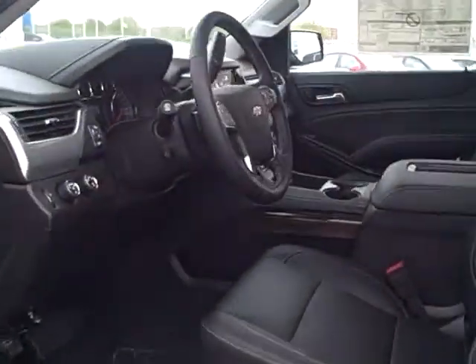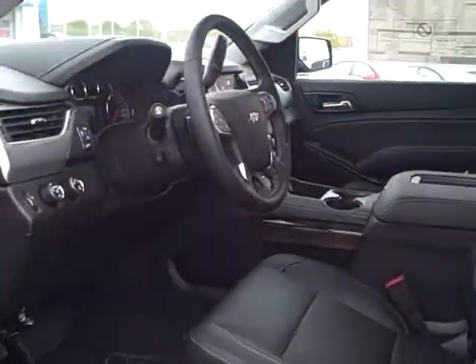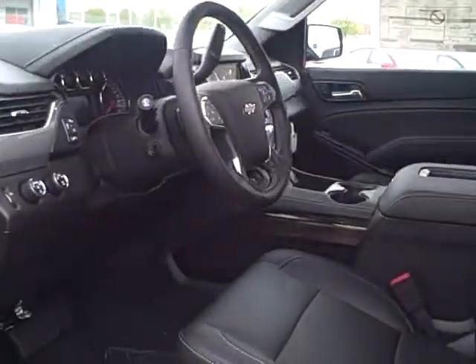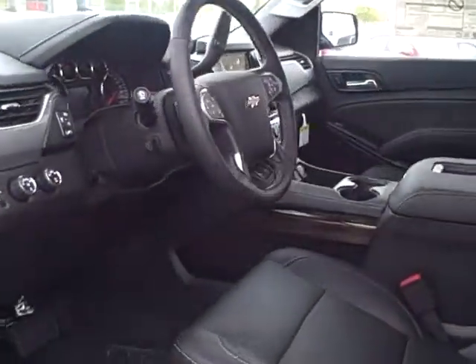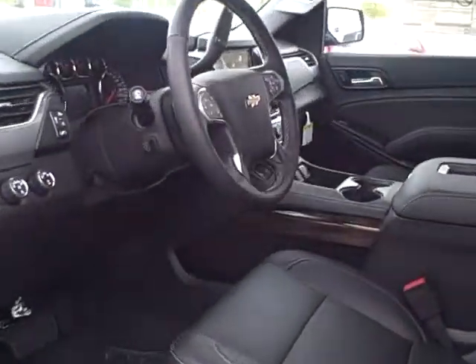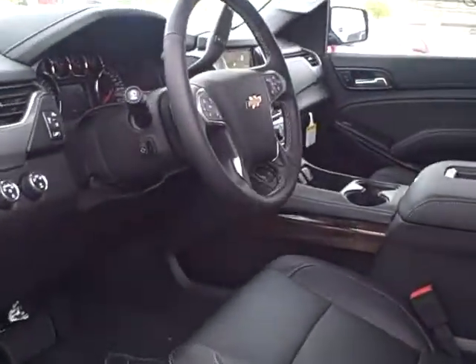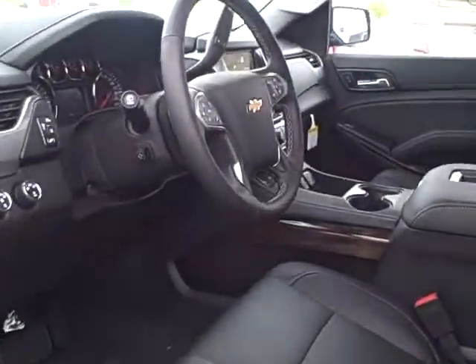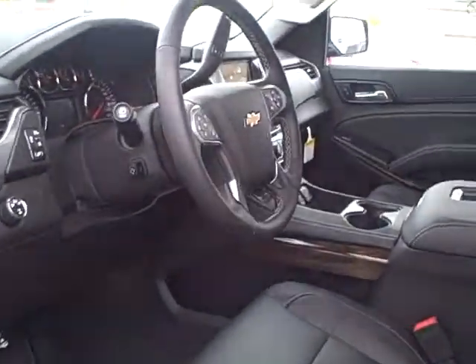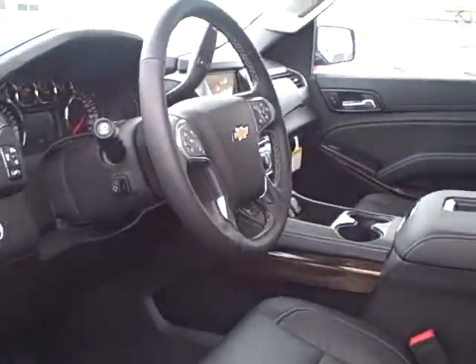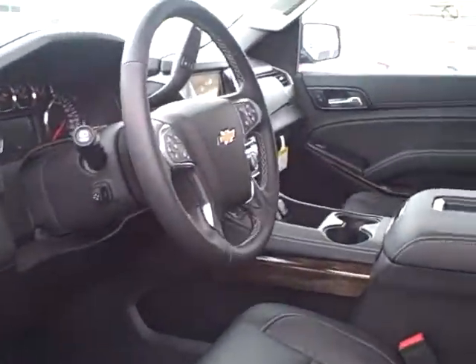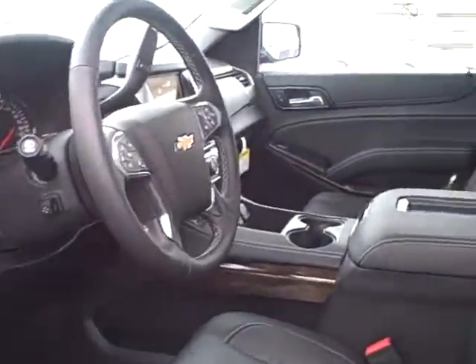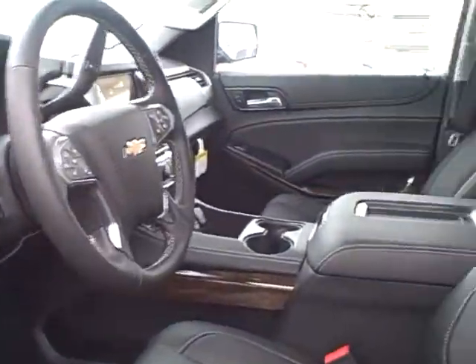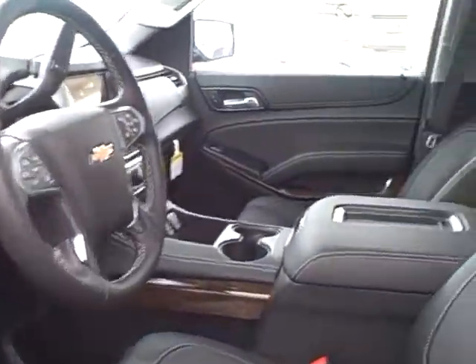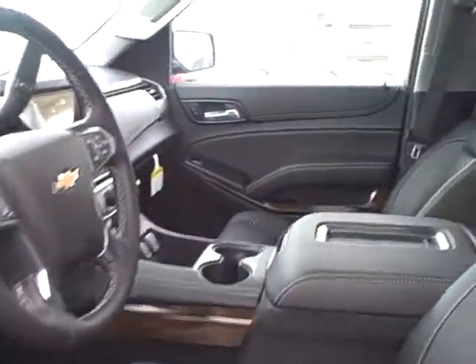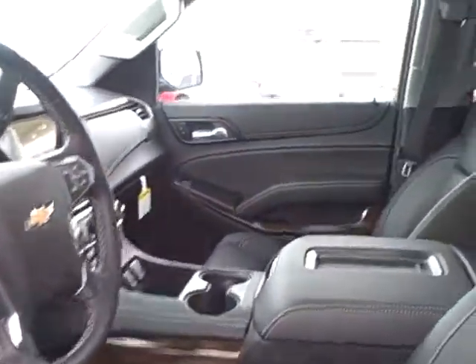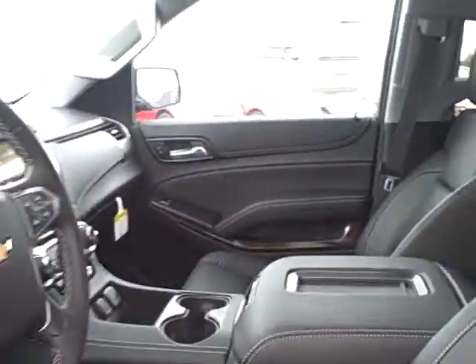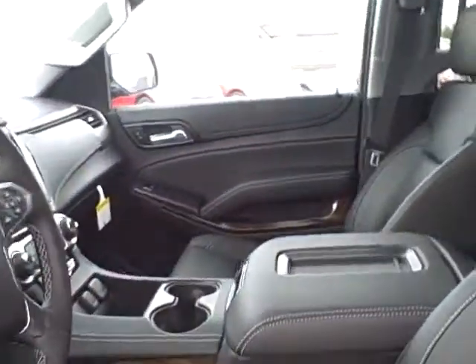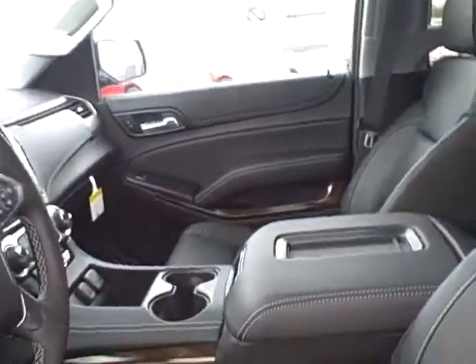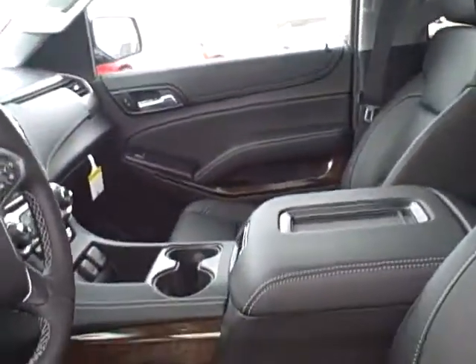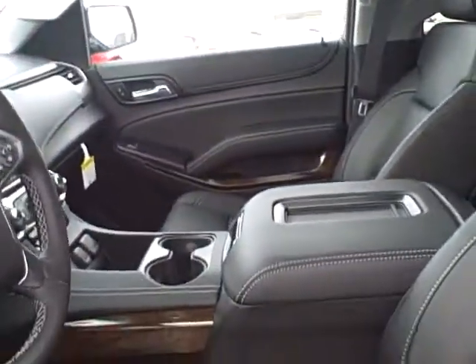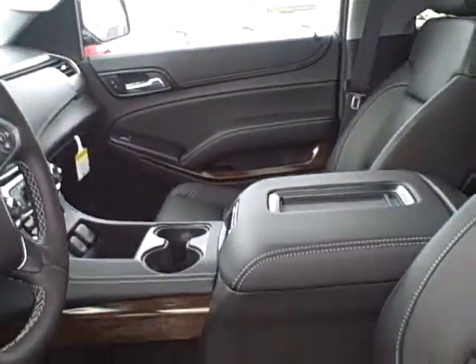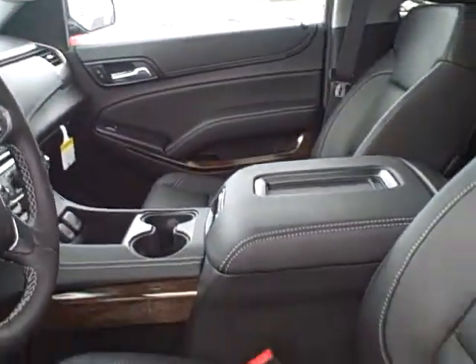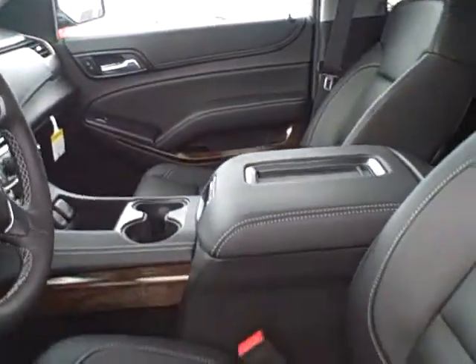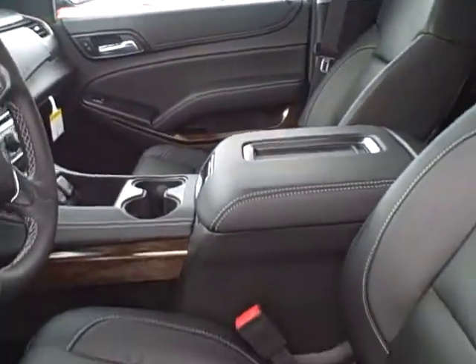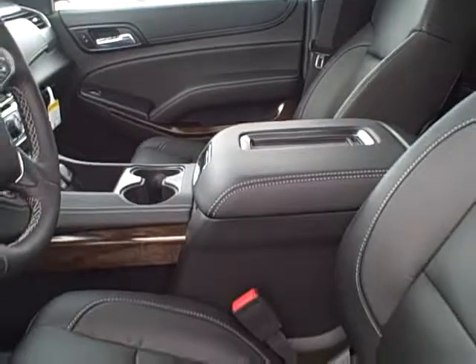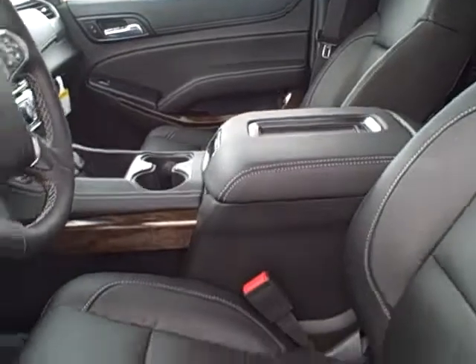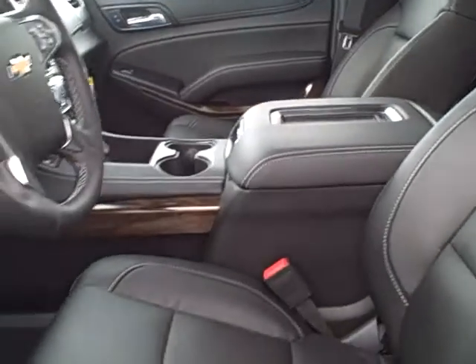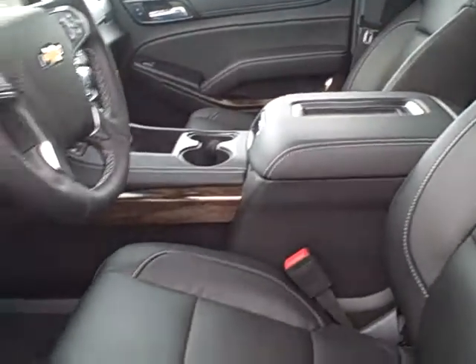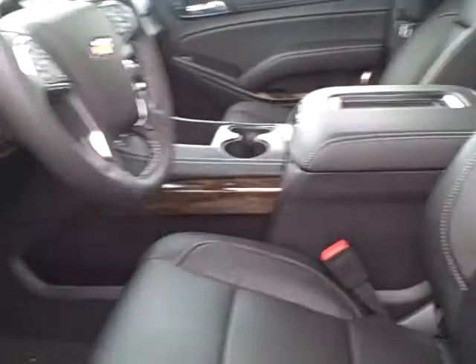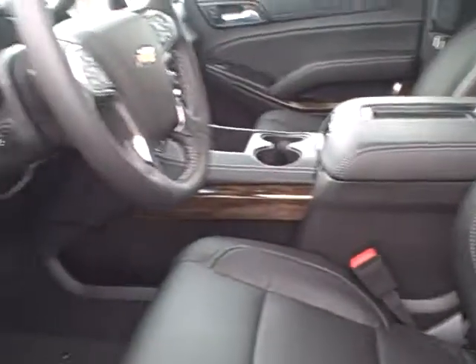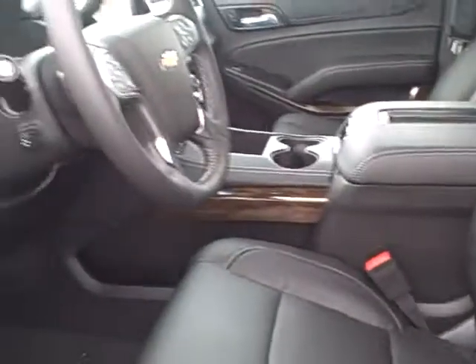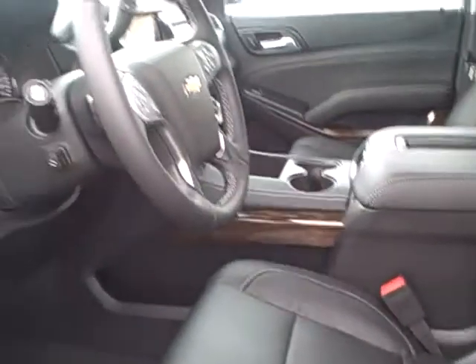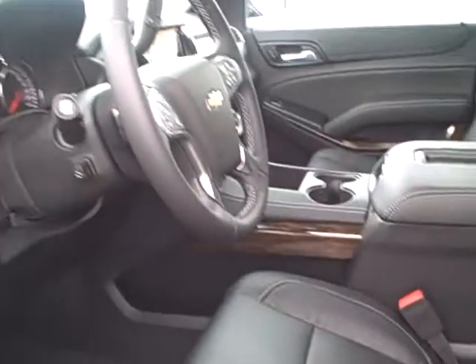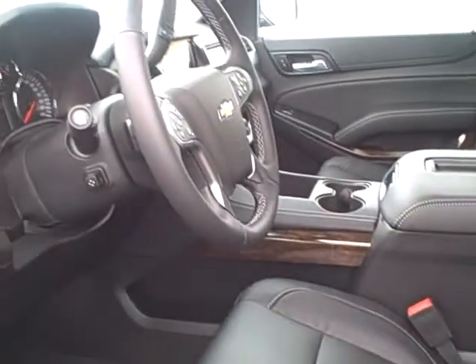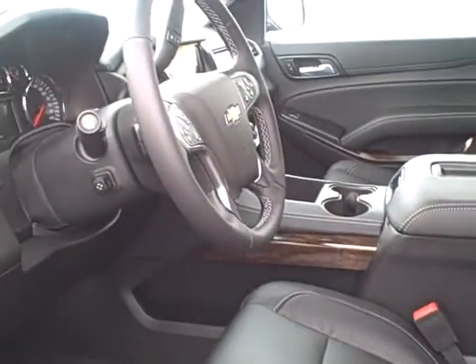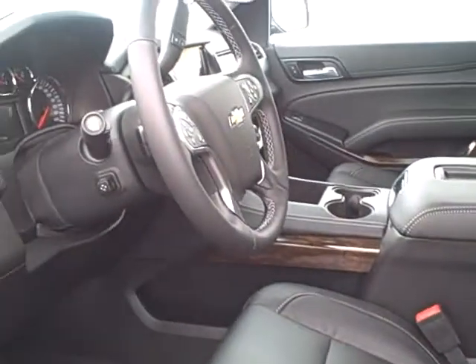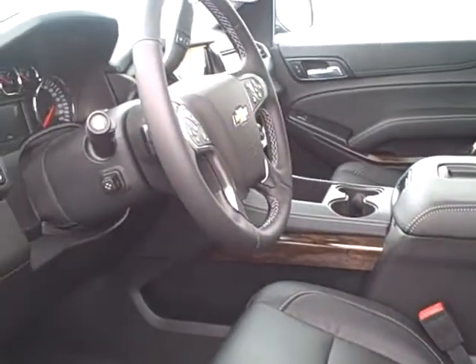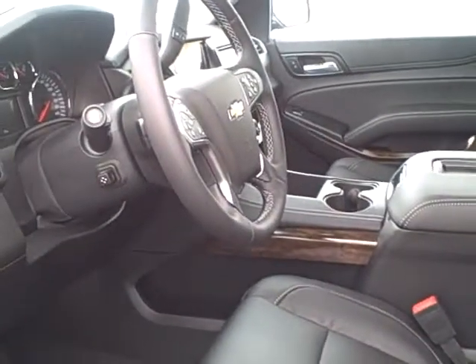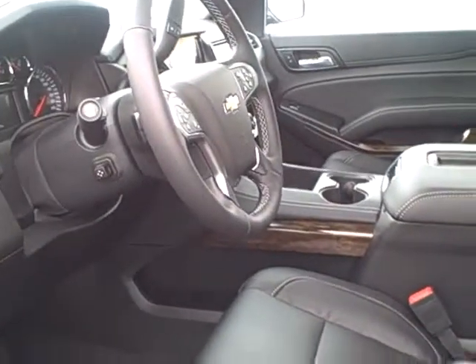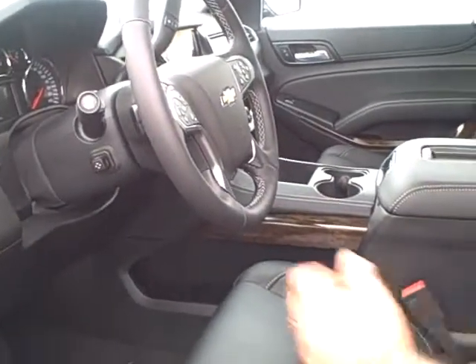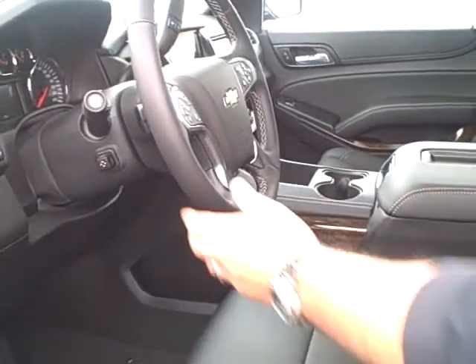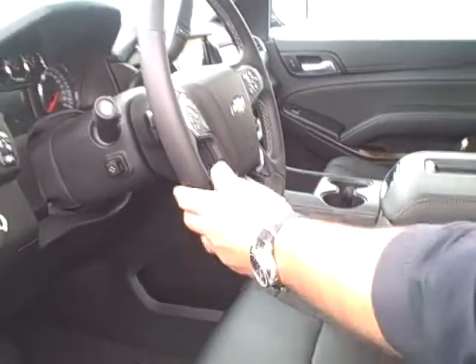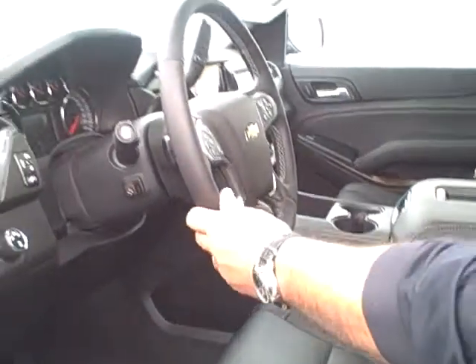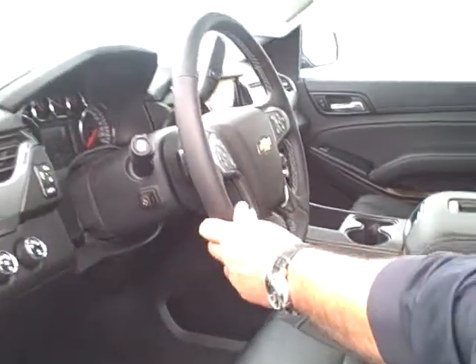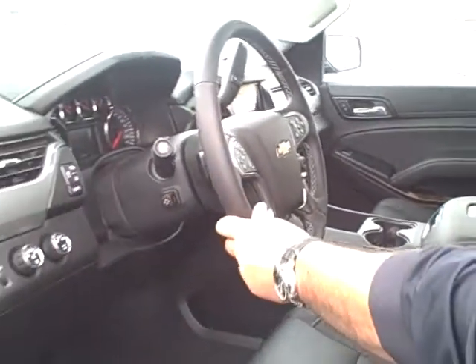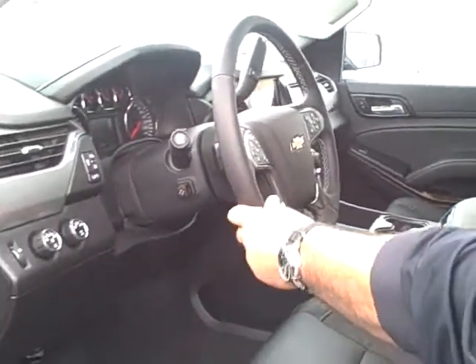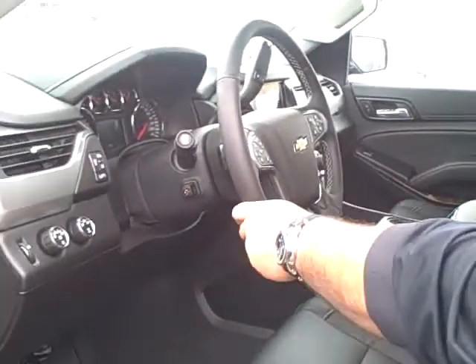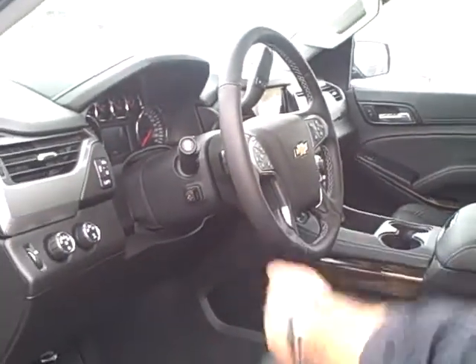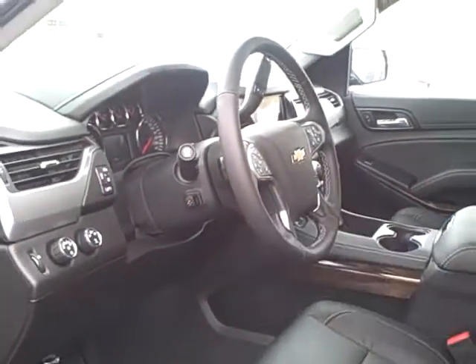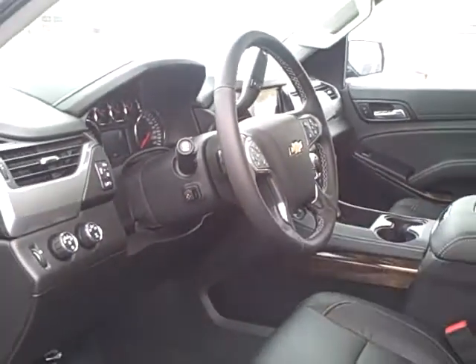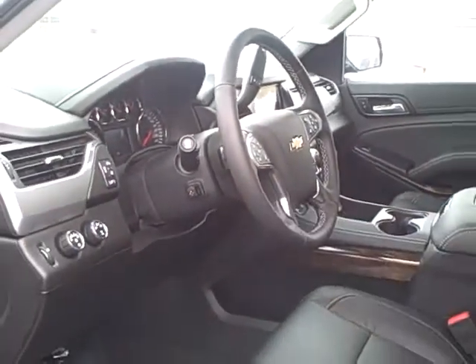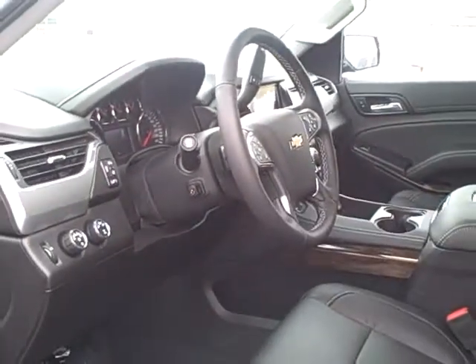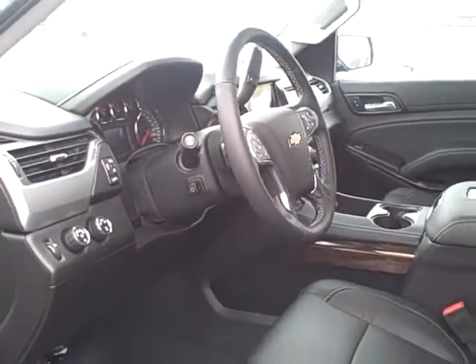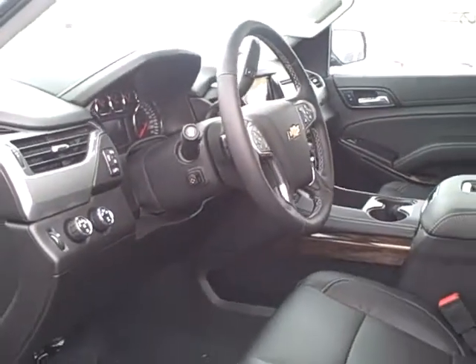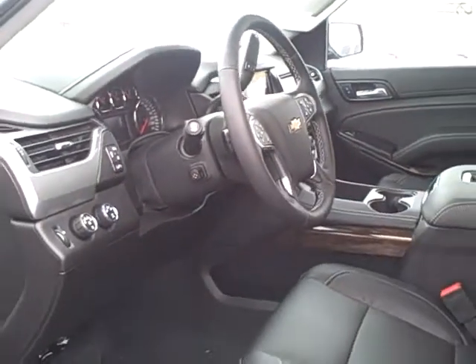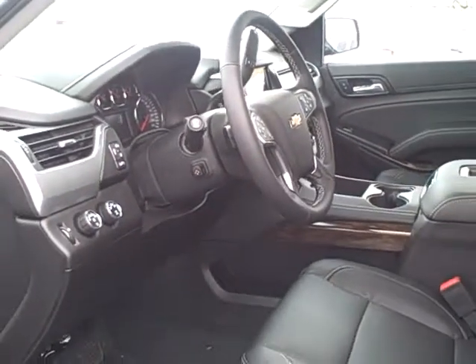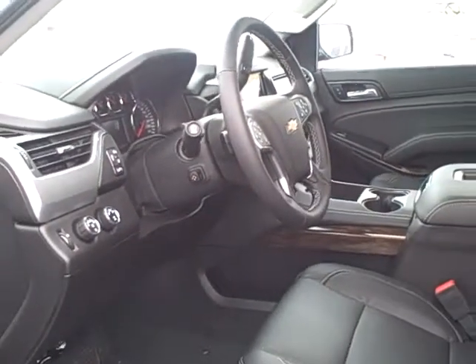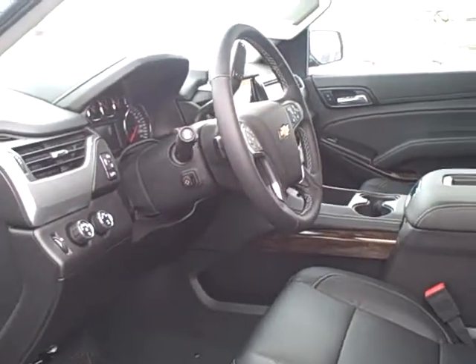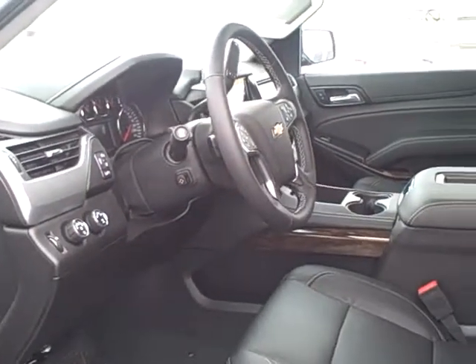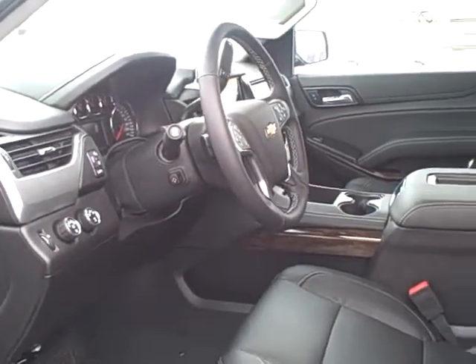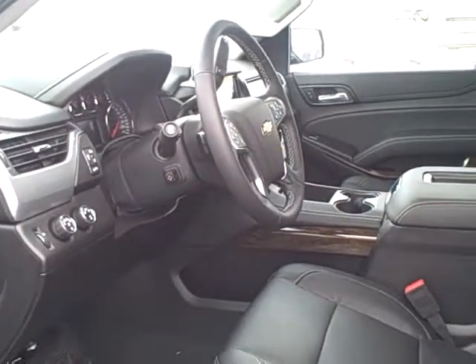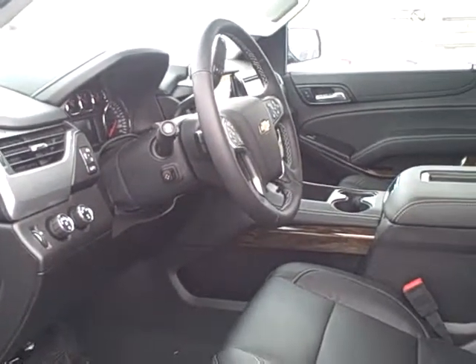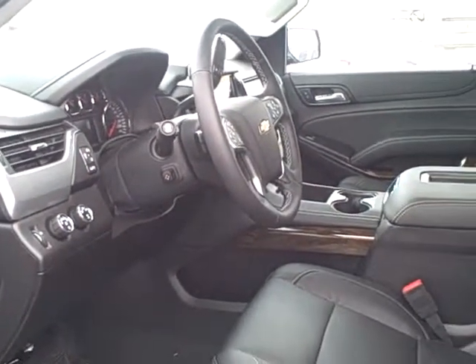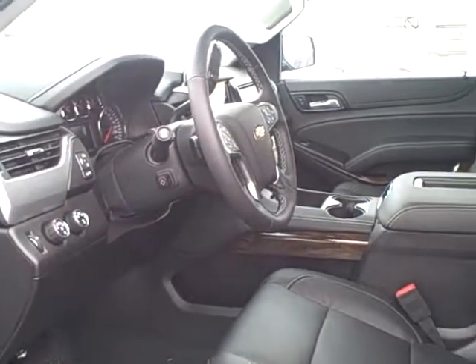Great interior — feel the leather. Awesome. New steering wheel, heated and ventilated.